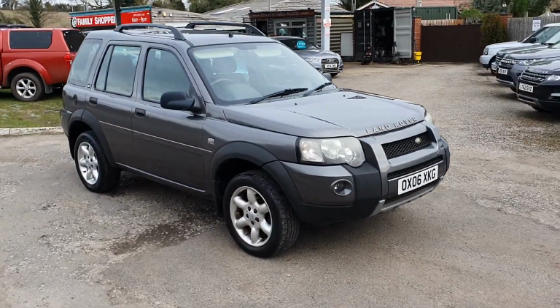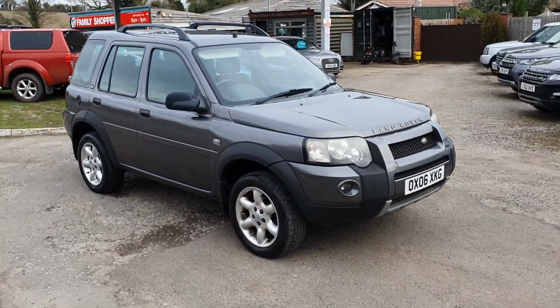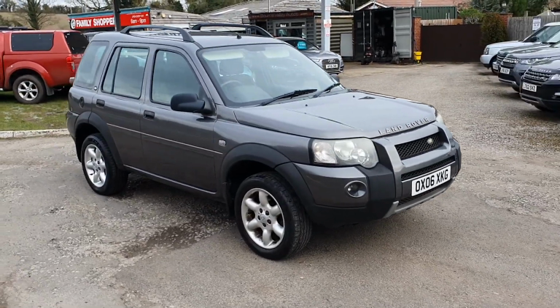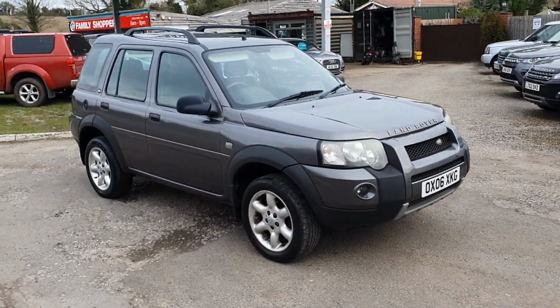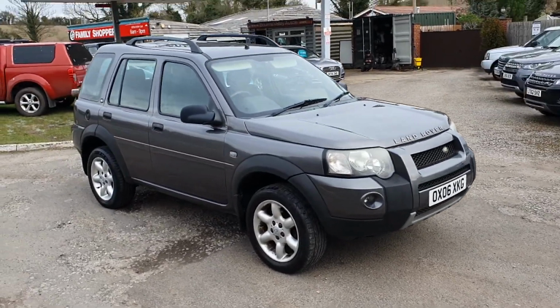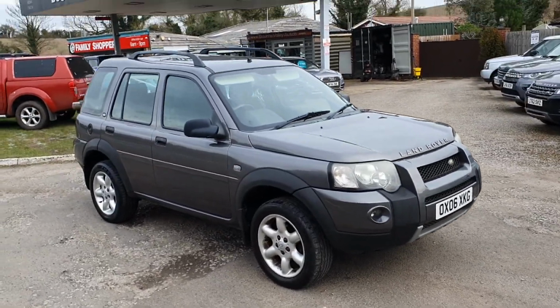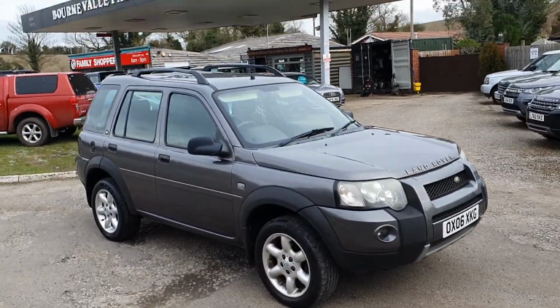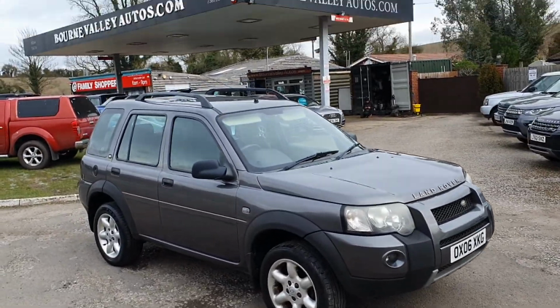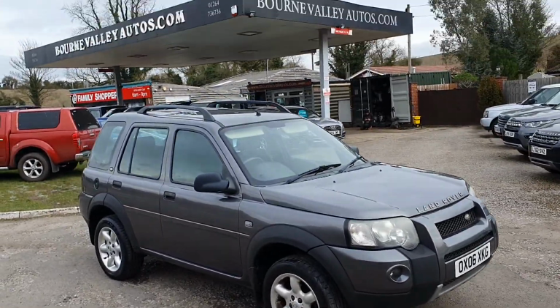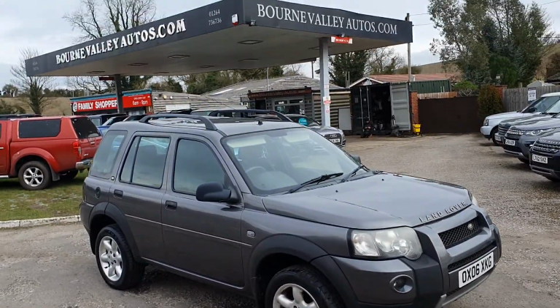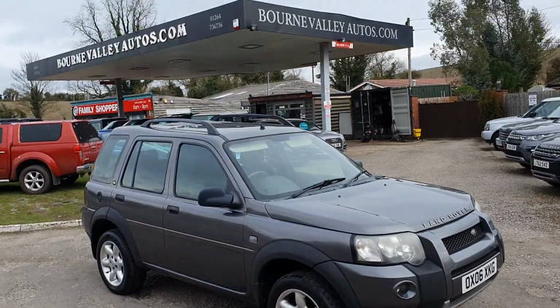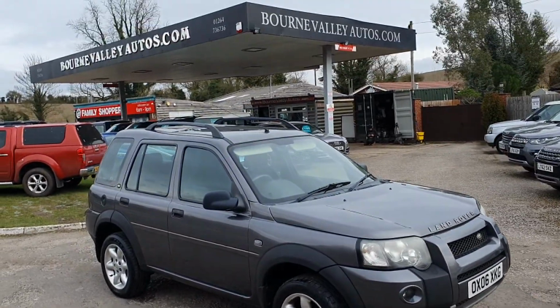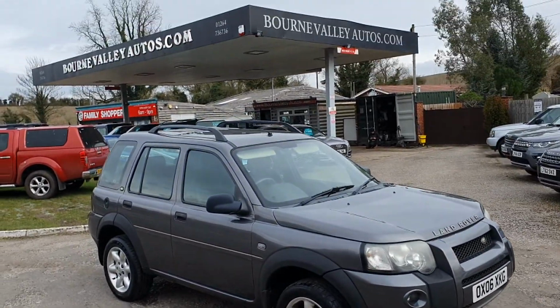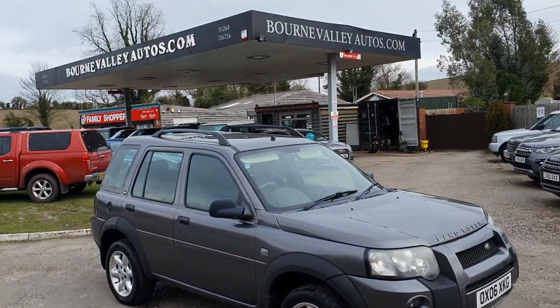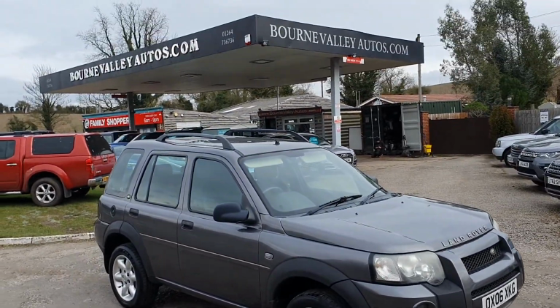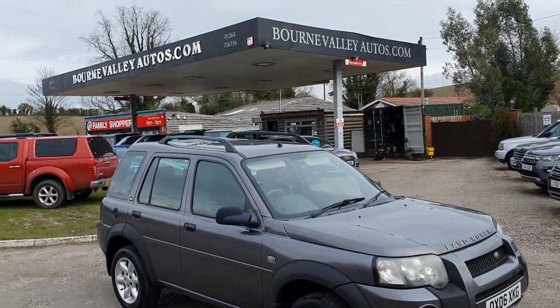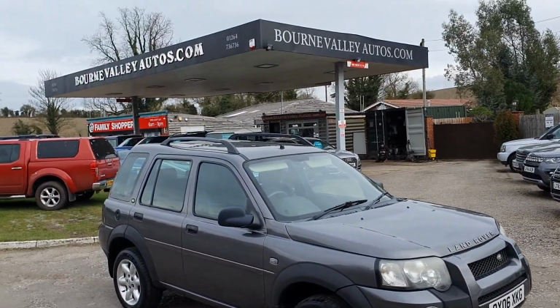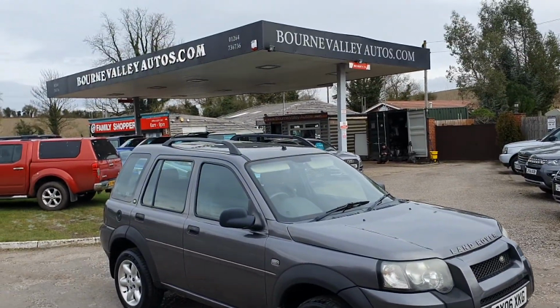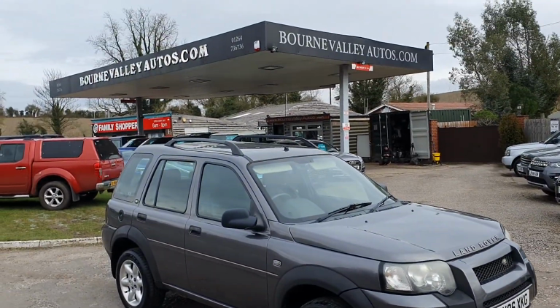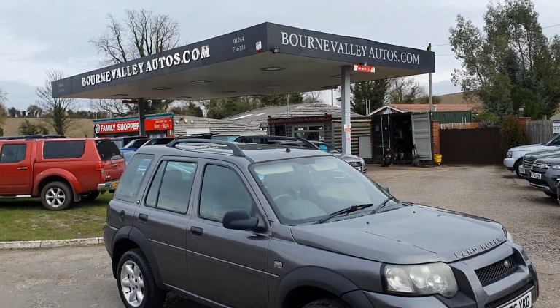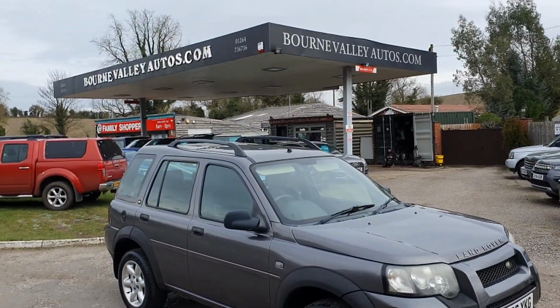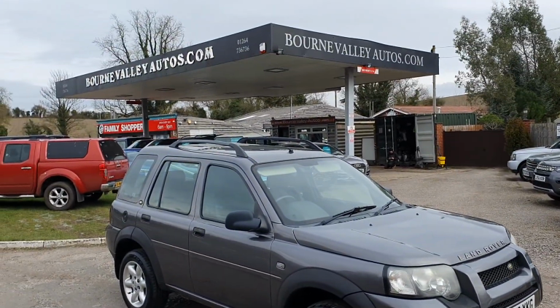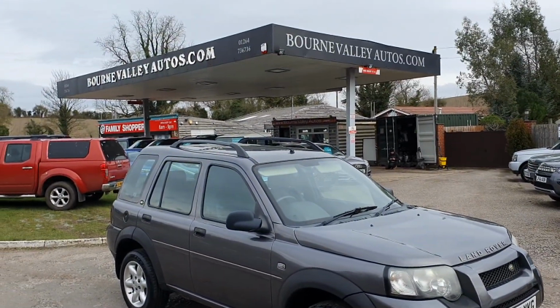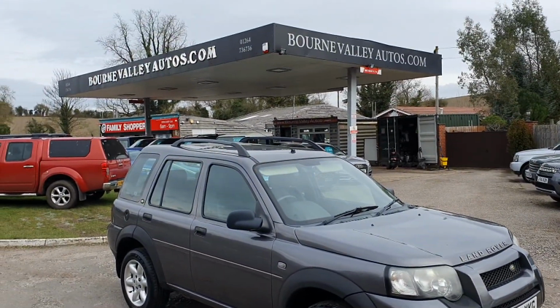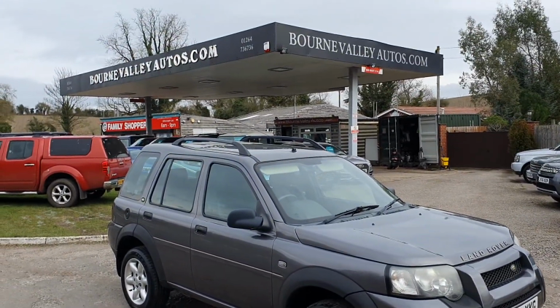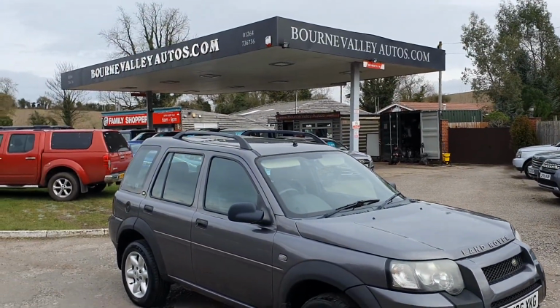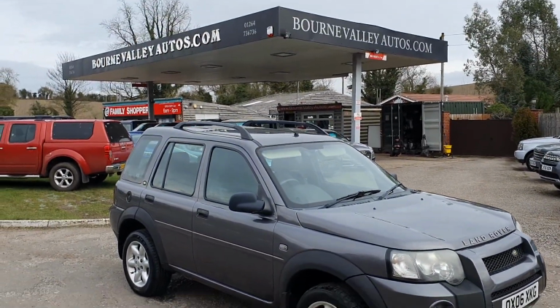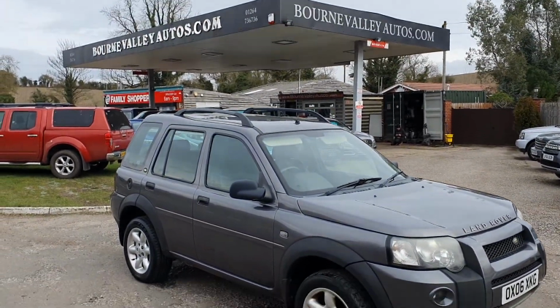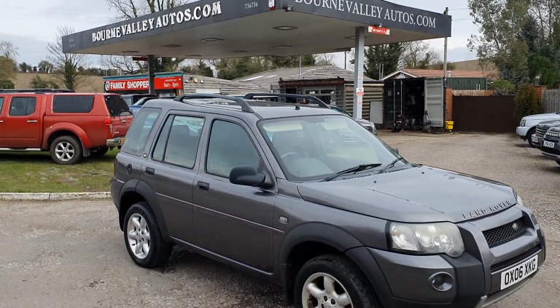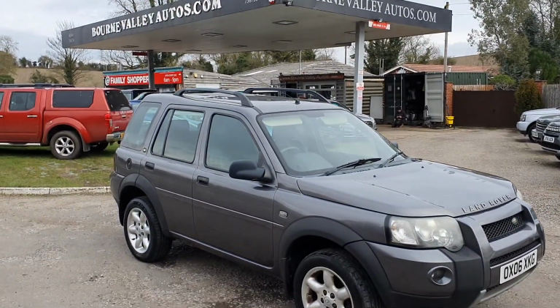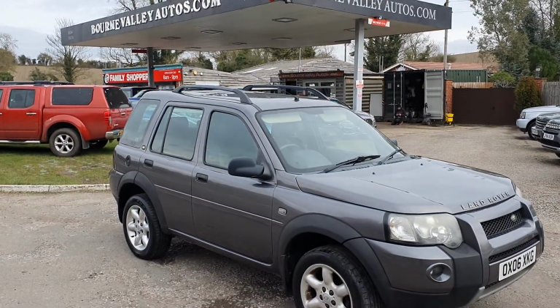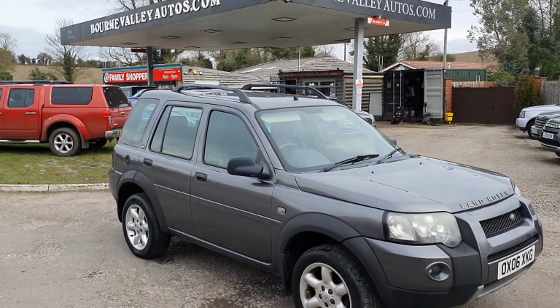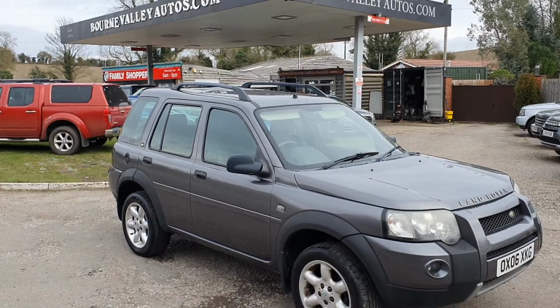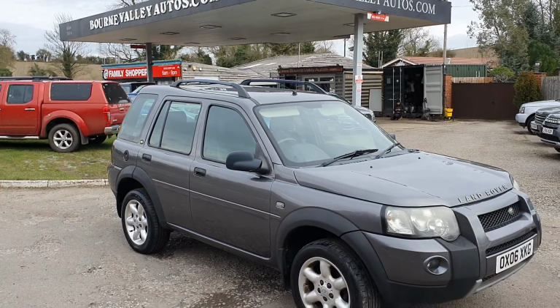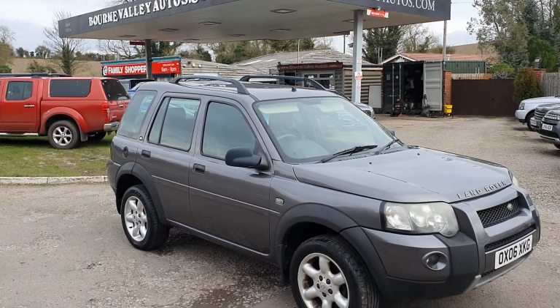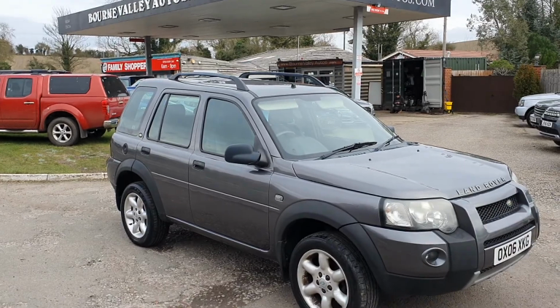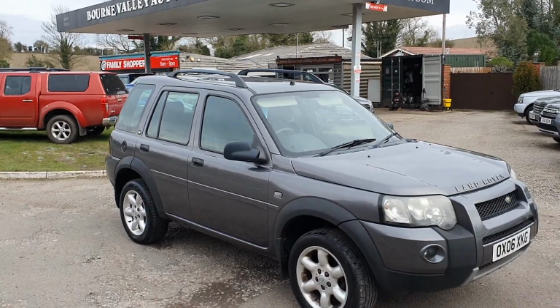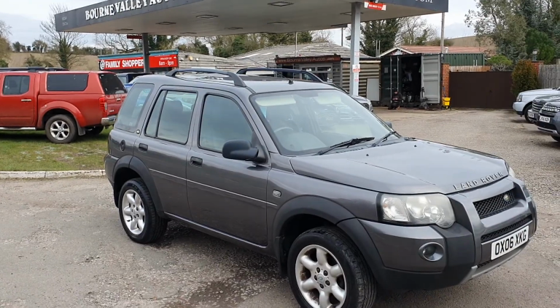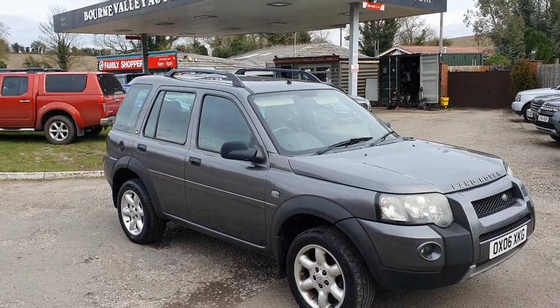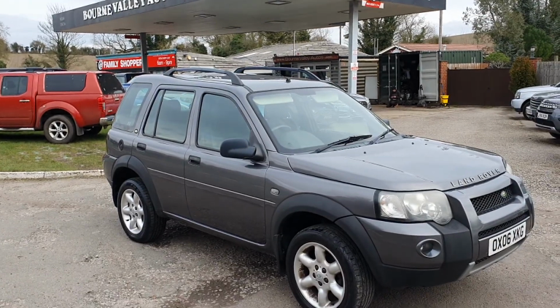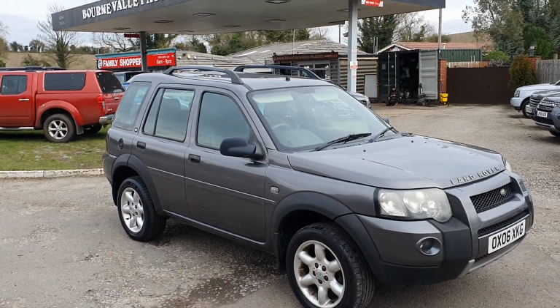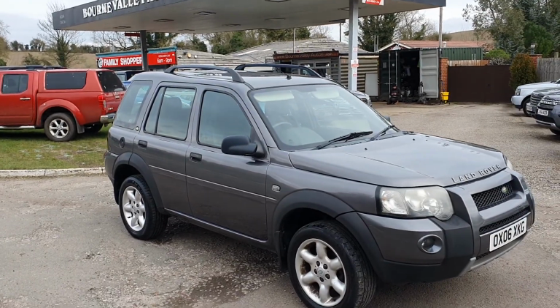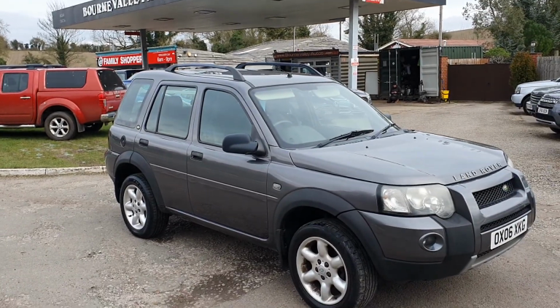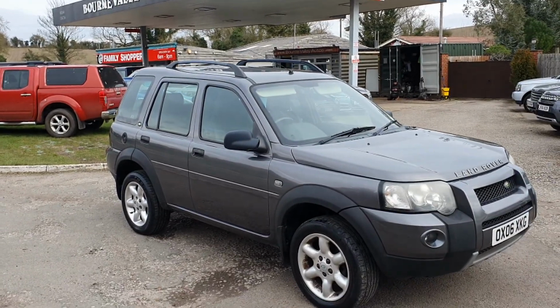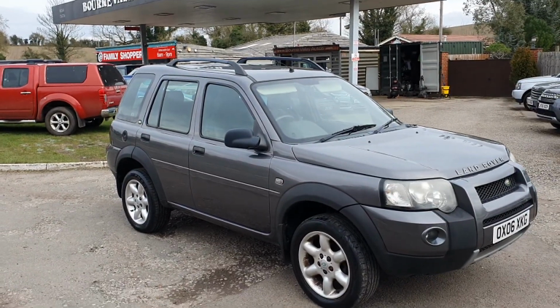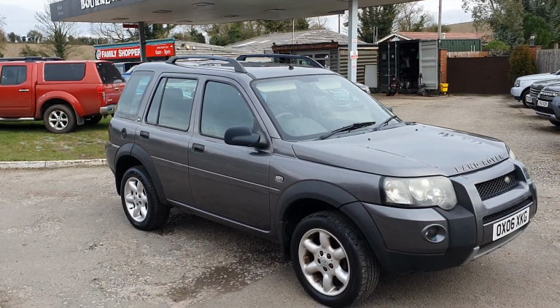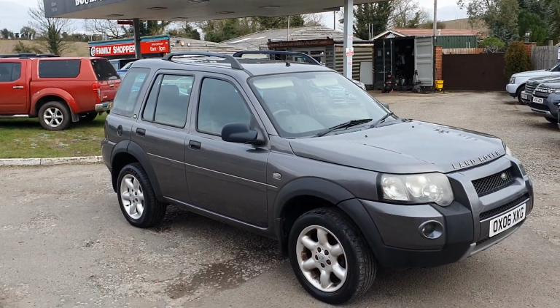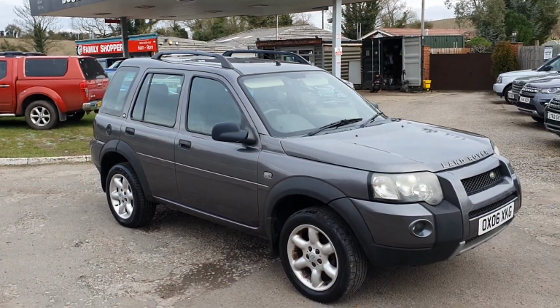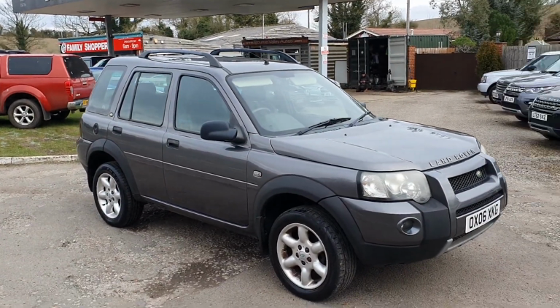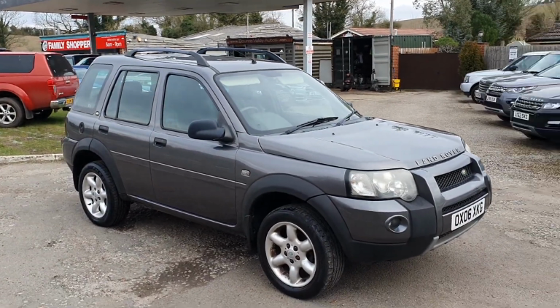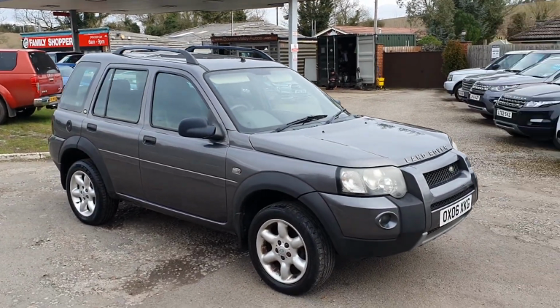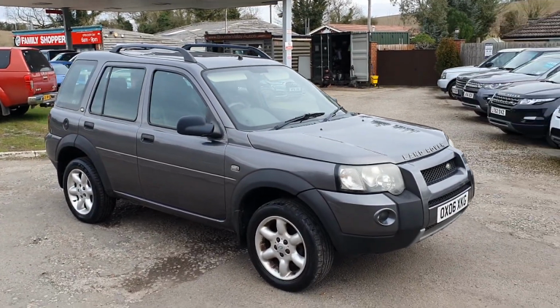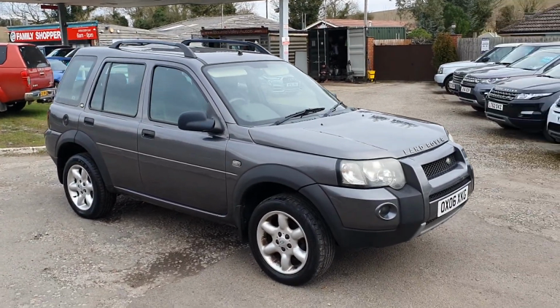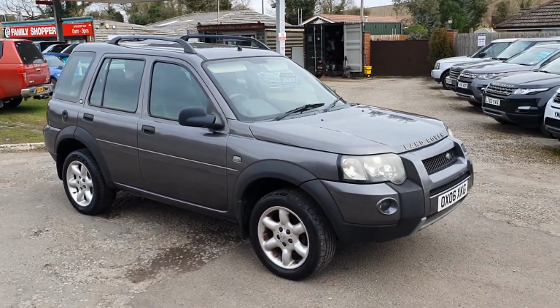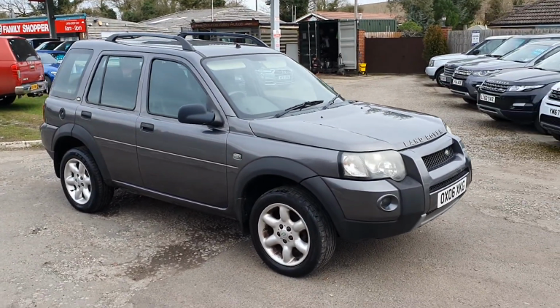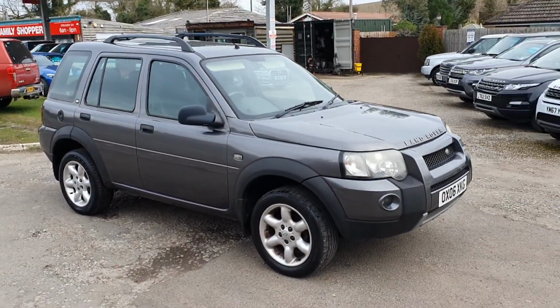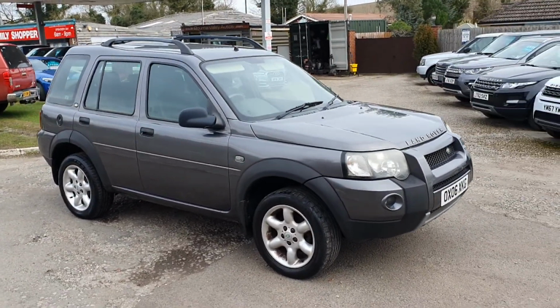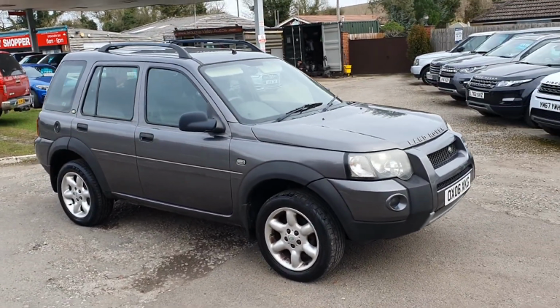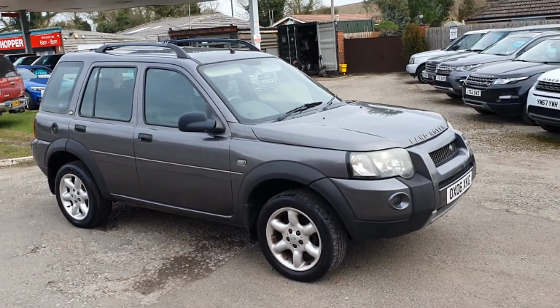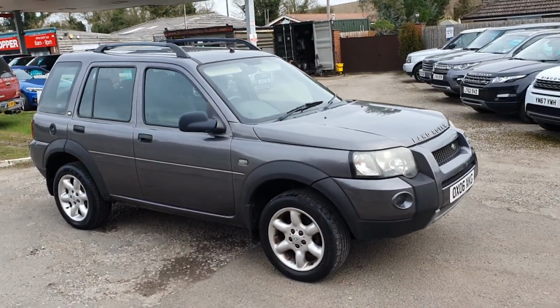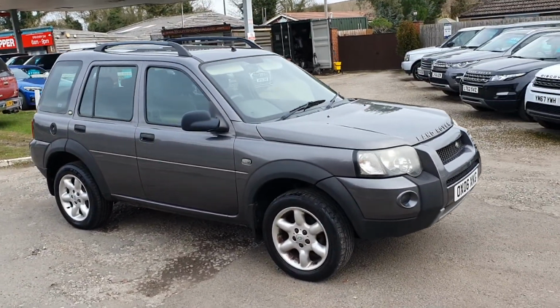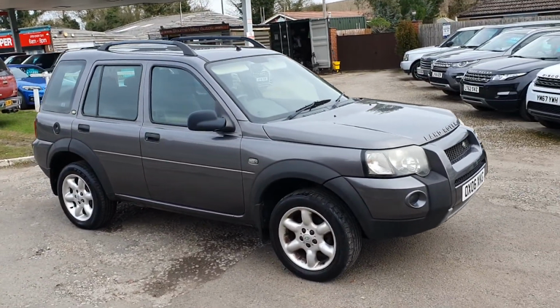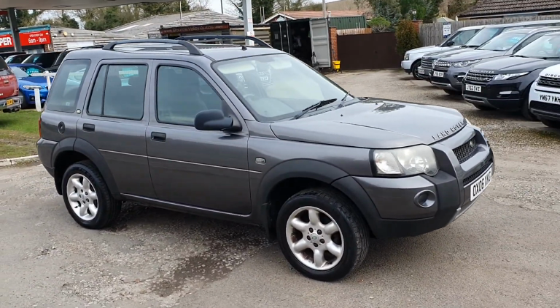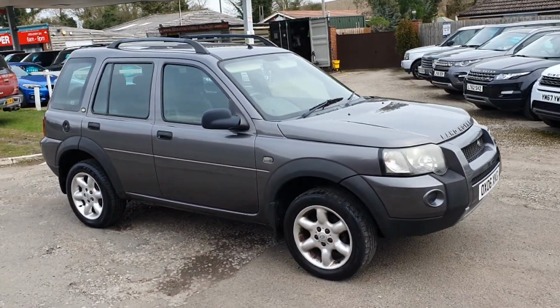Do check us out at BourneValleyAutos.com. We've got about 150 reviews on our website now, so you'll see what we're like to deal with.